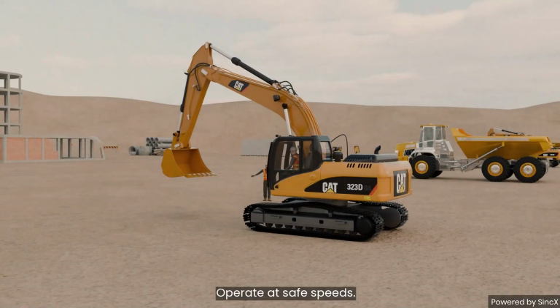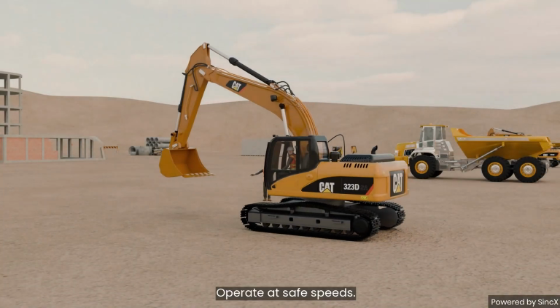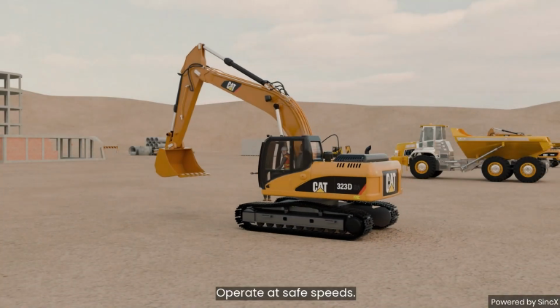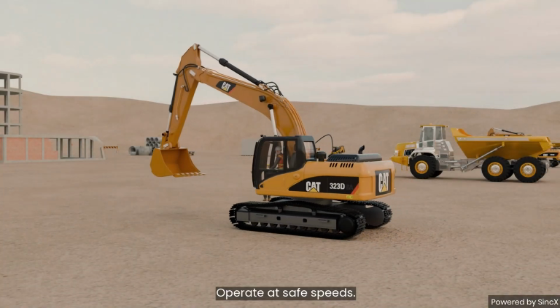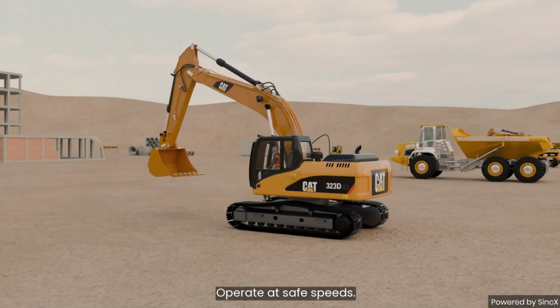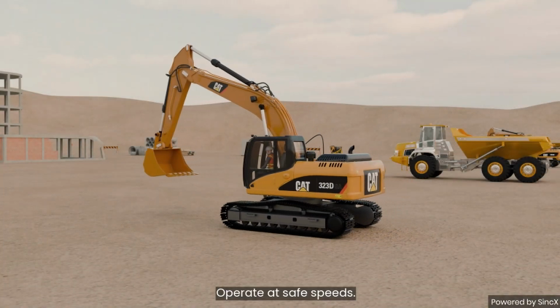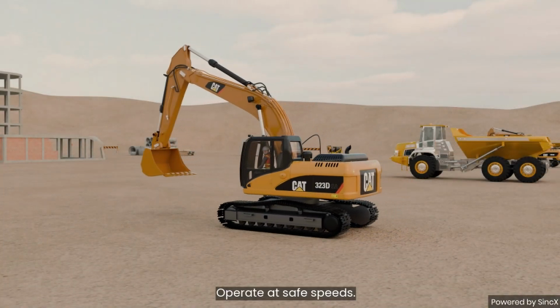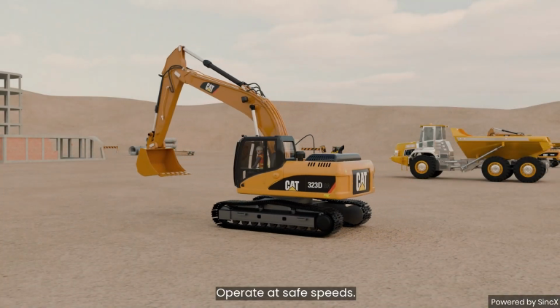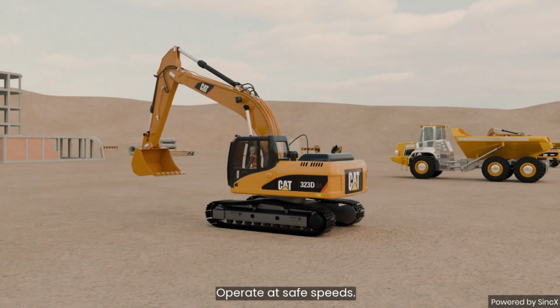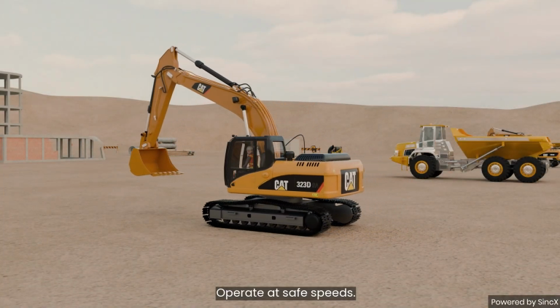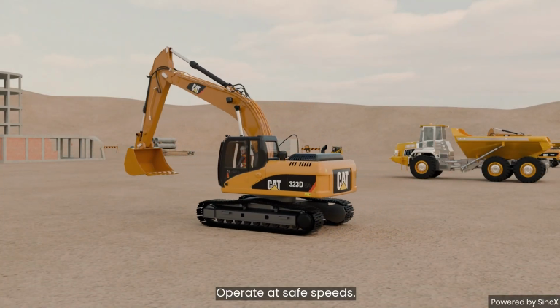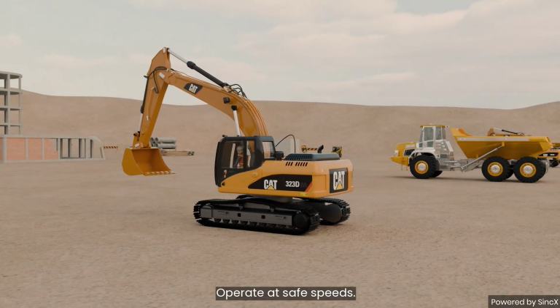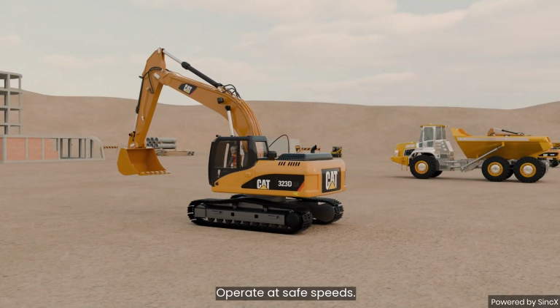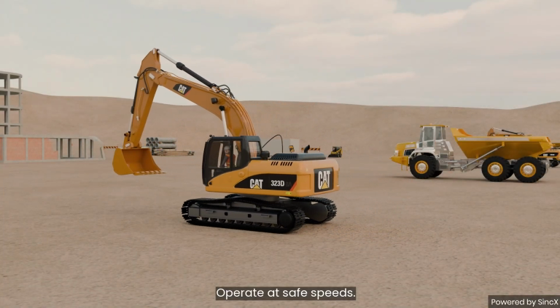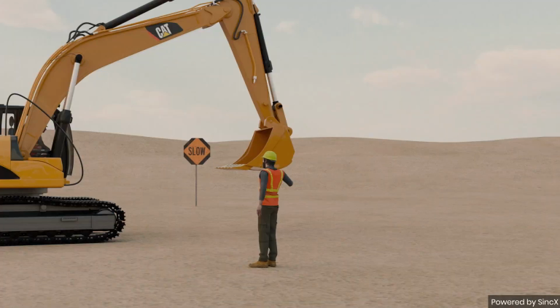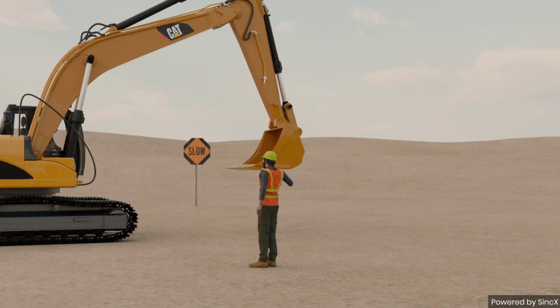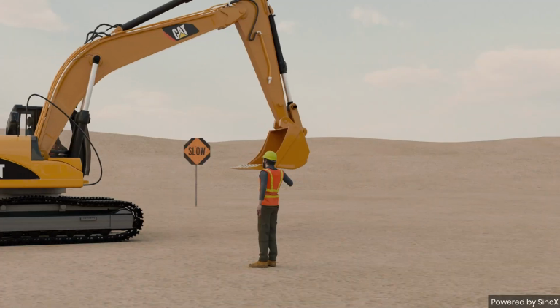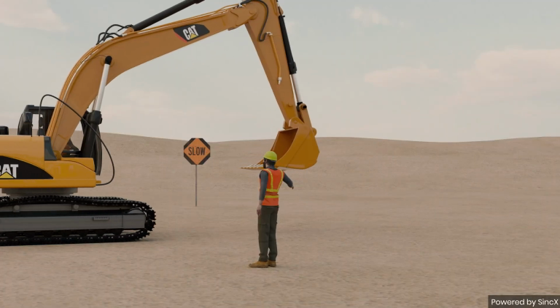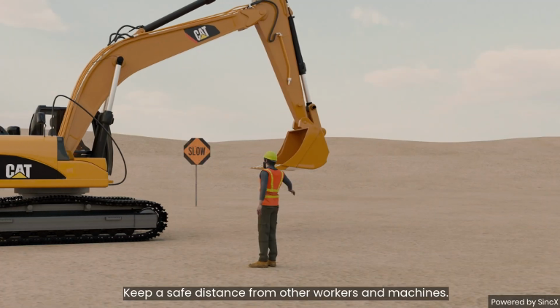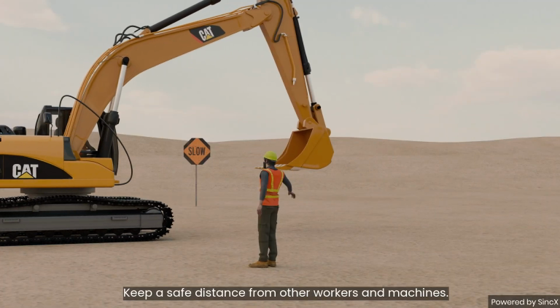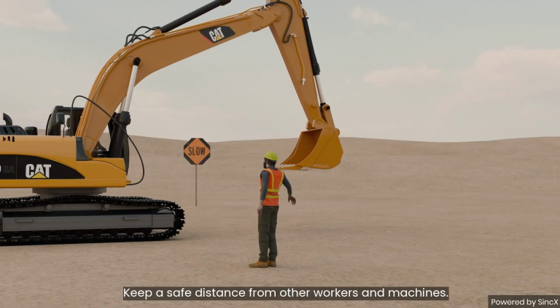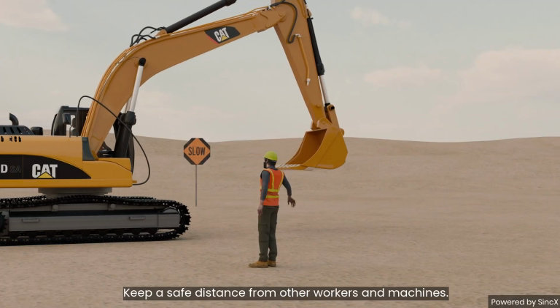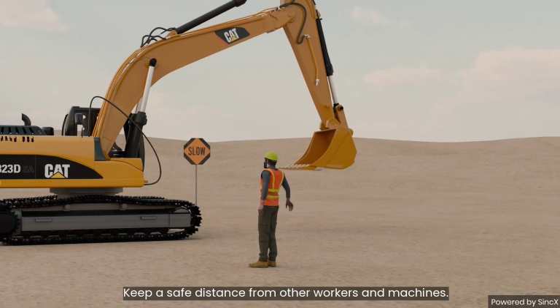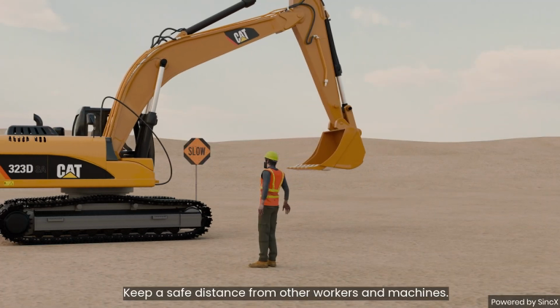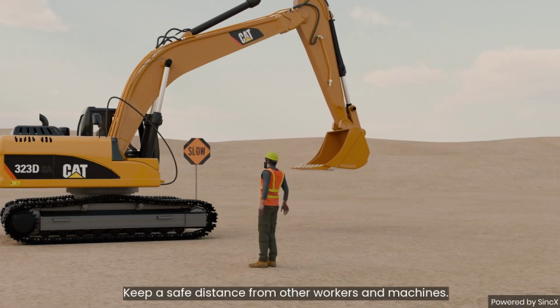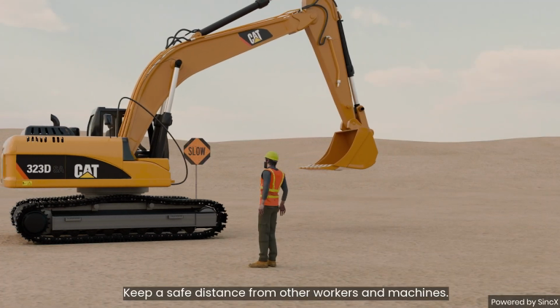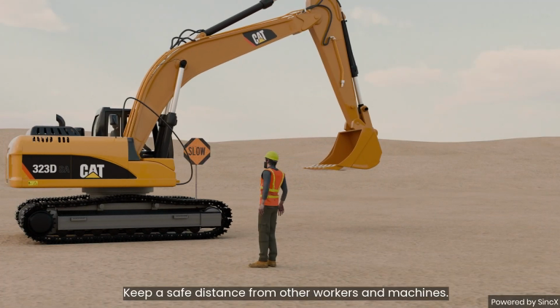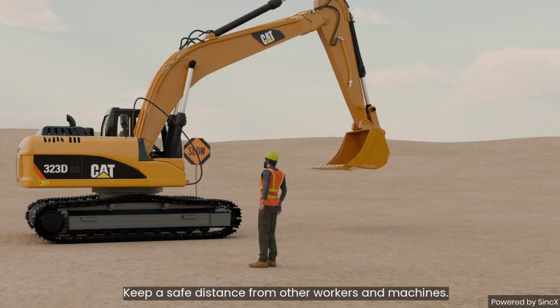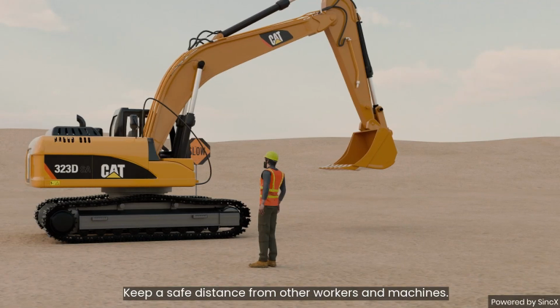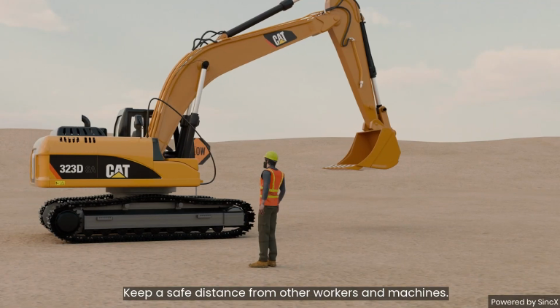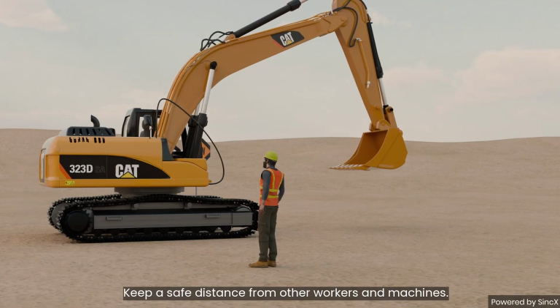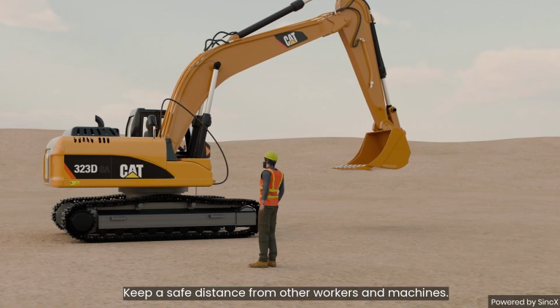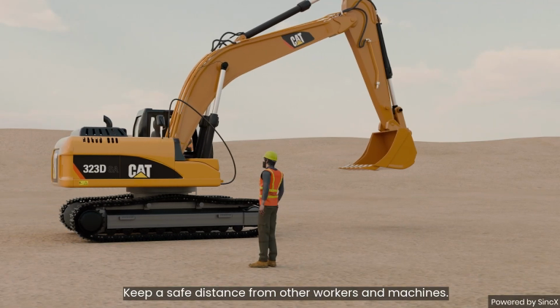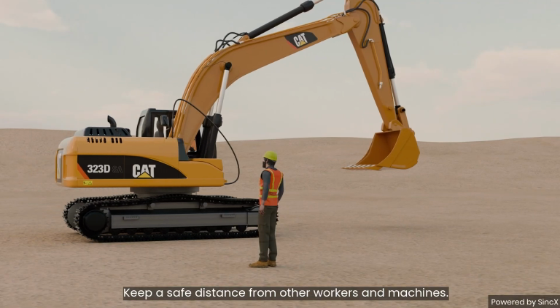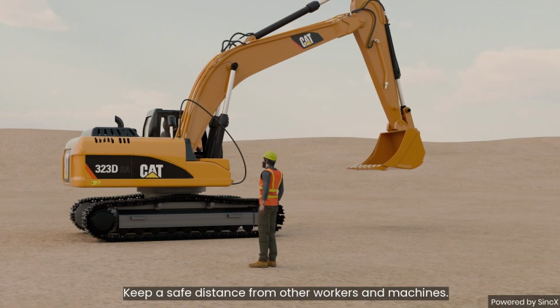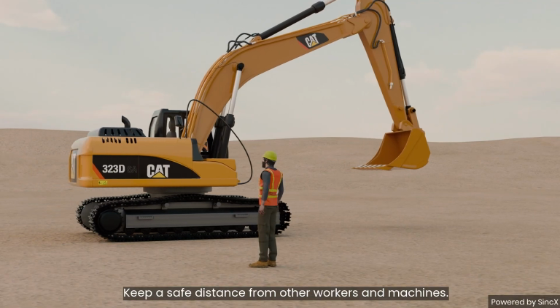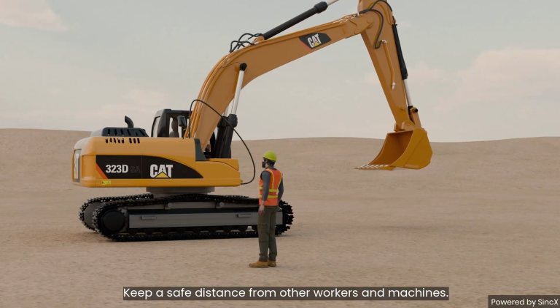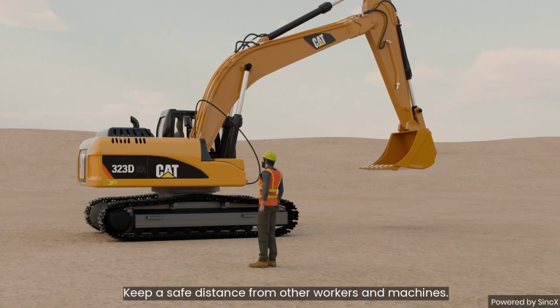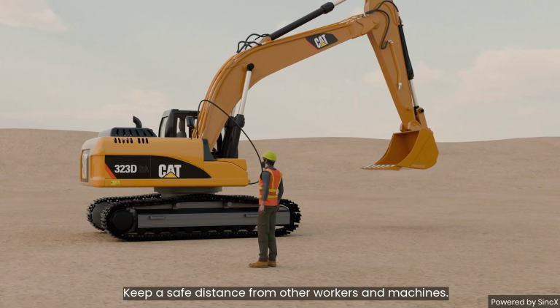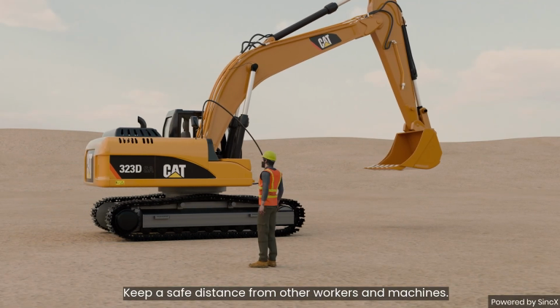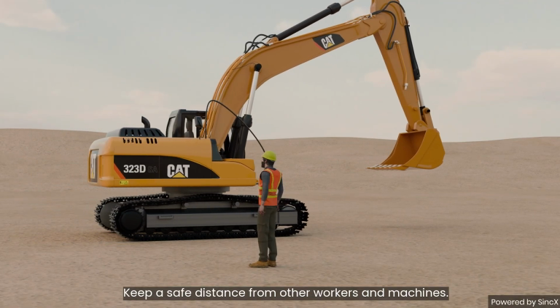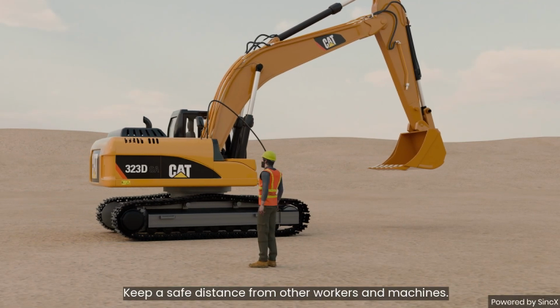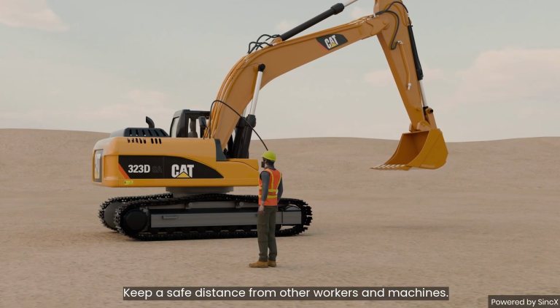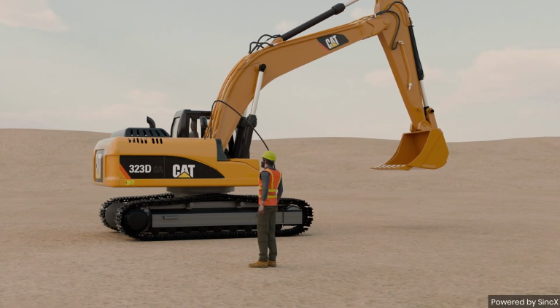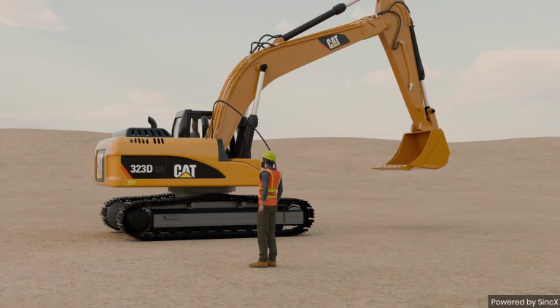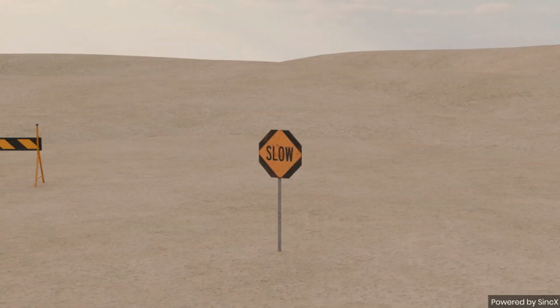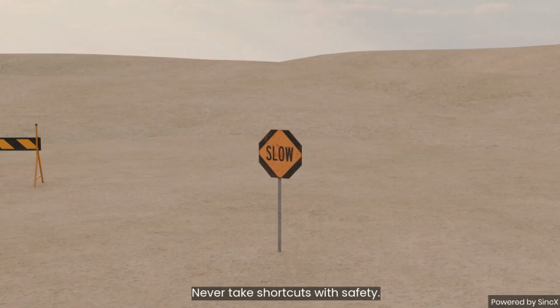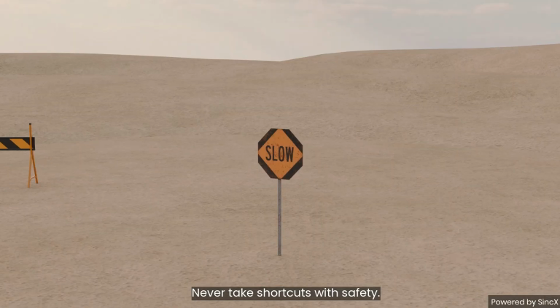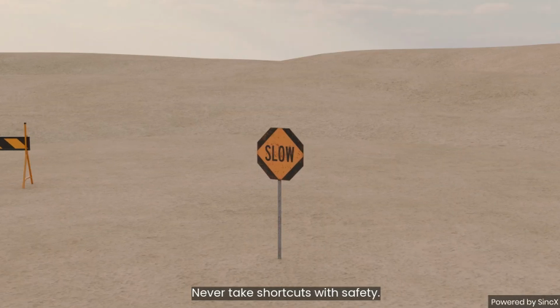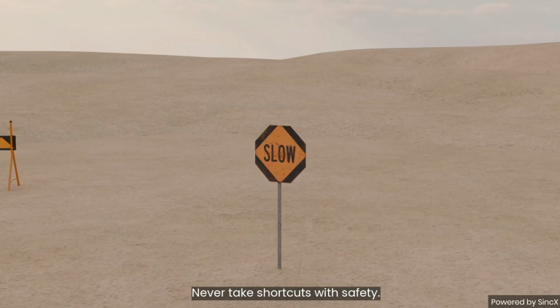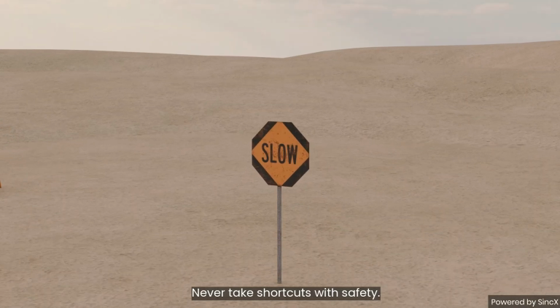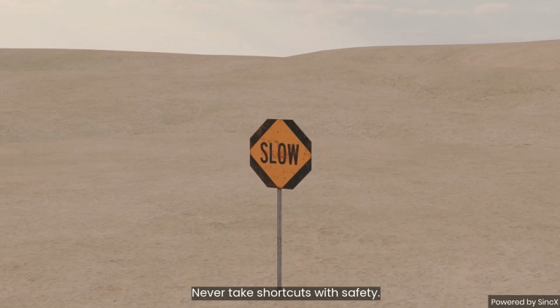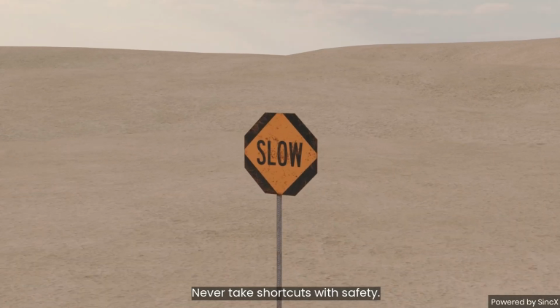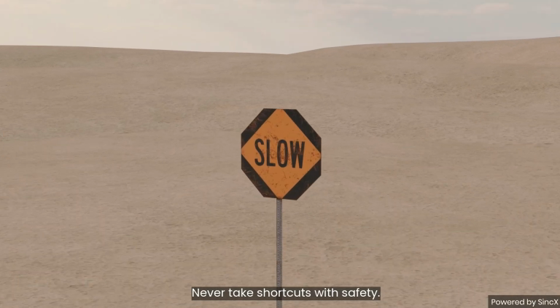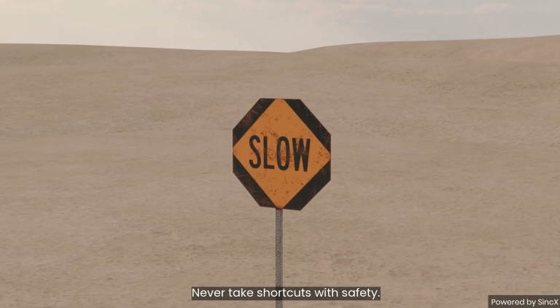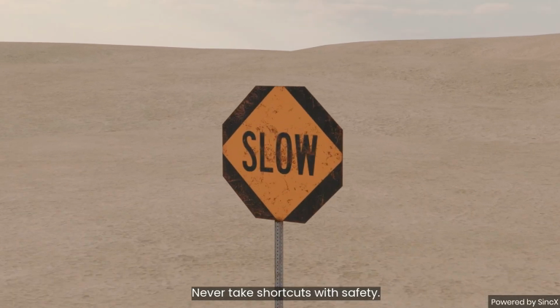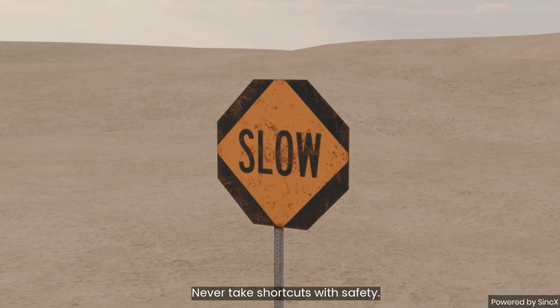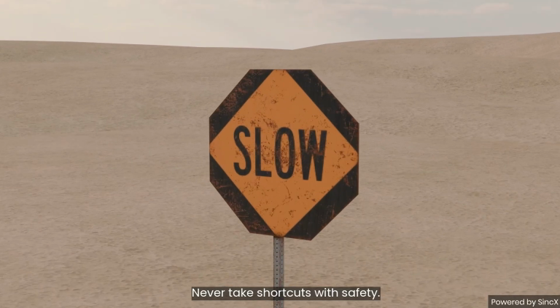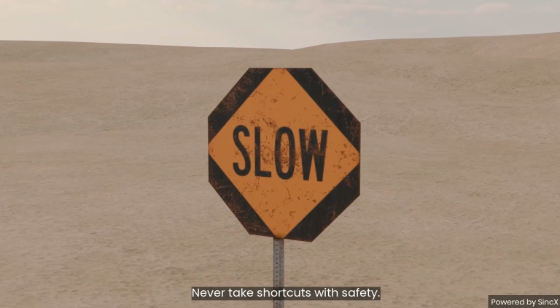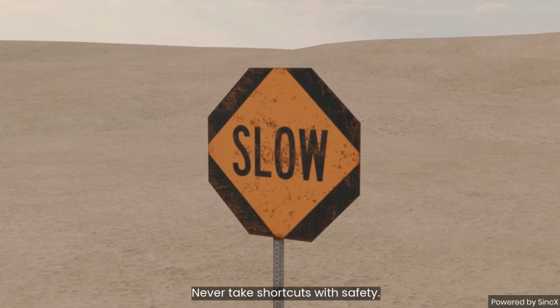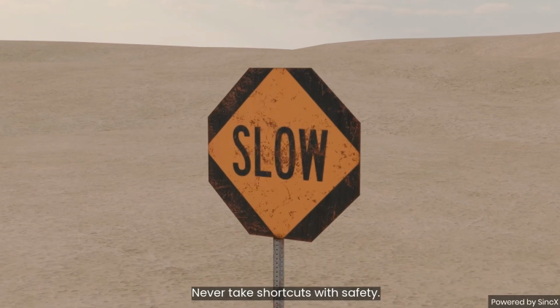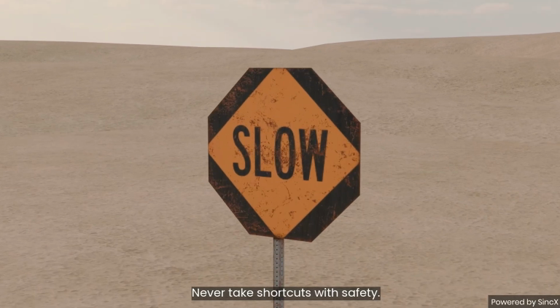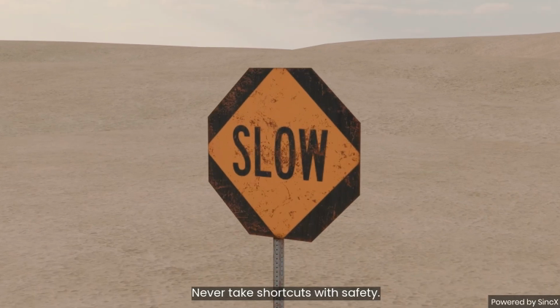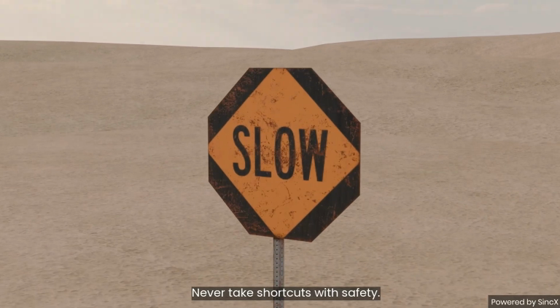Operate at safe speeds. Keep a safe distance from other workers and machines. Never take shortcuts with safety.